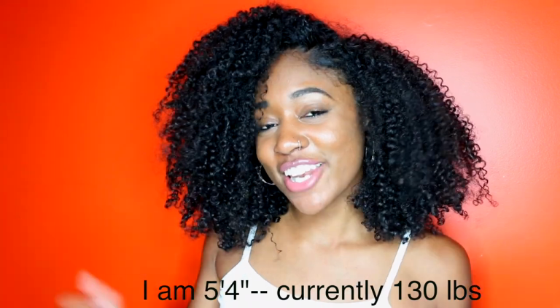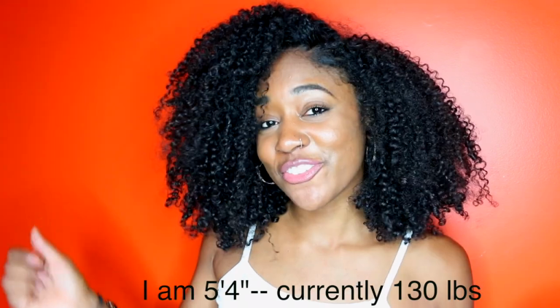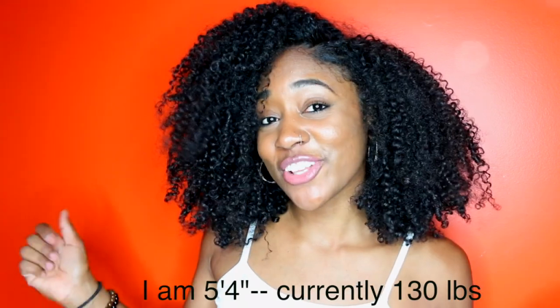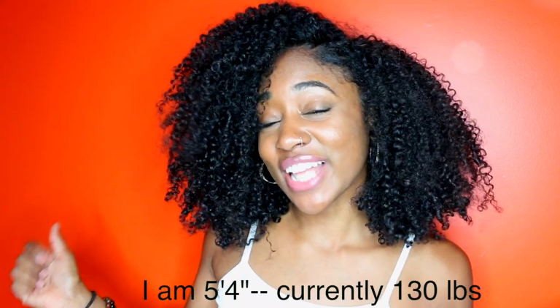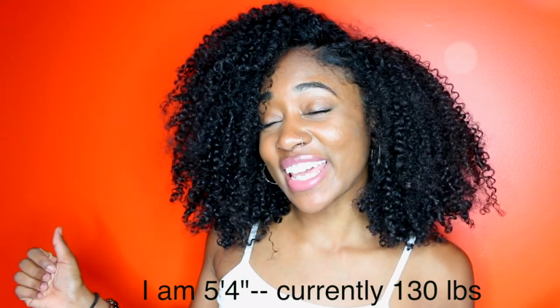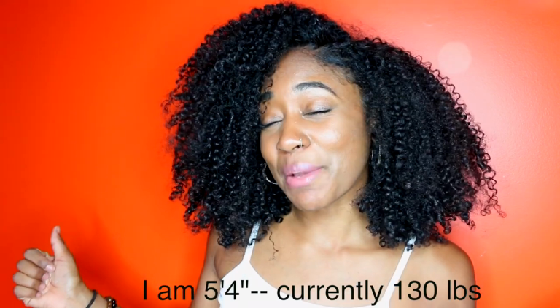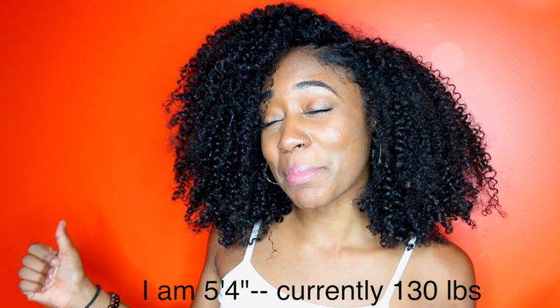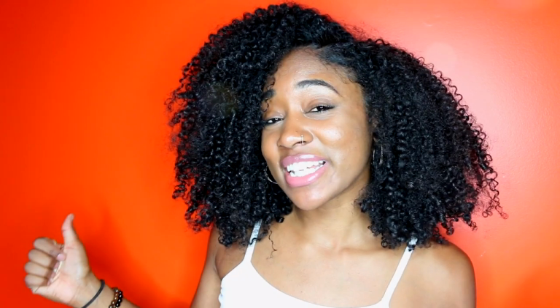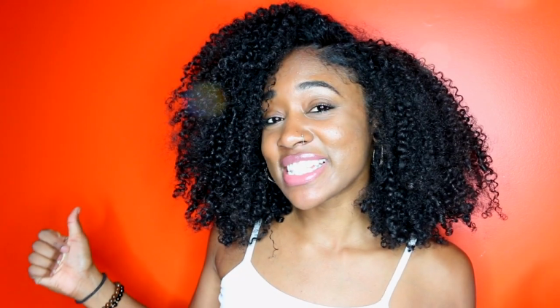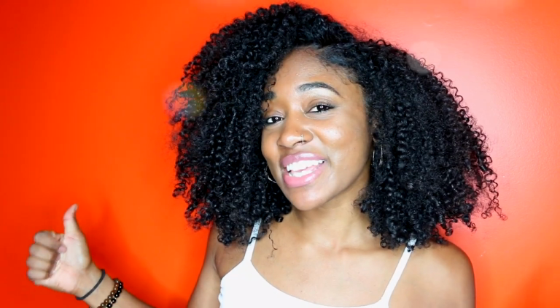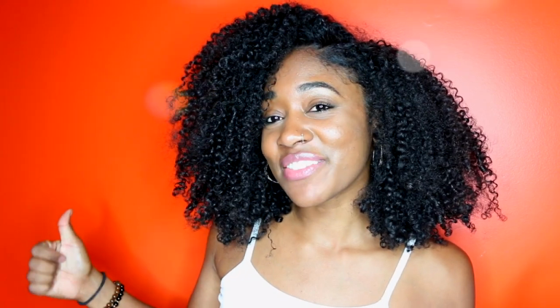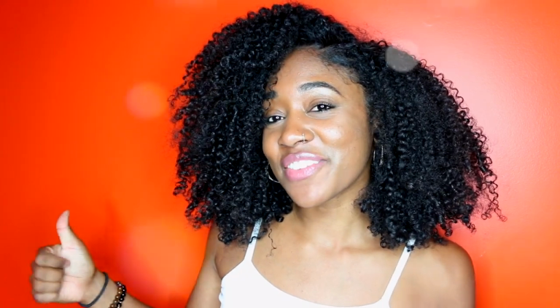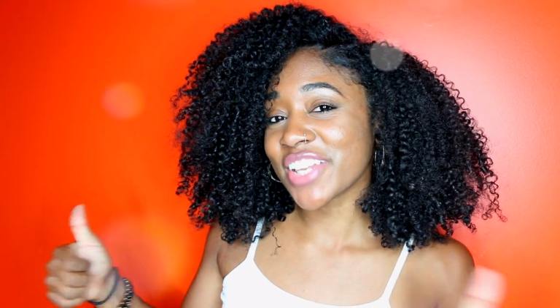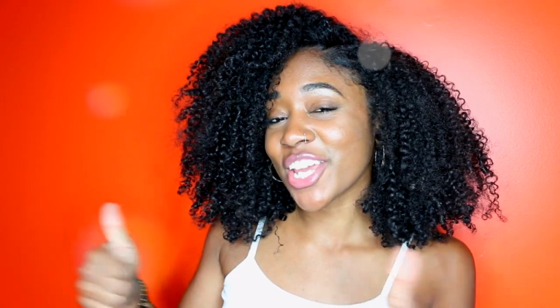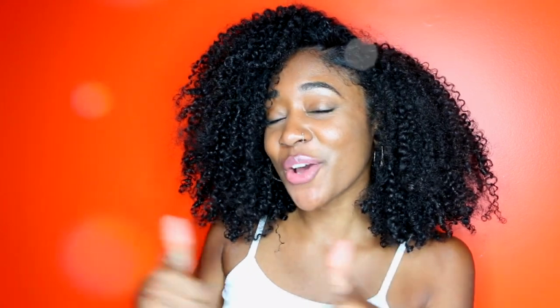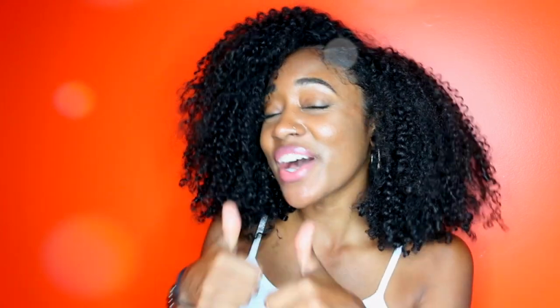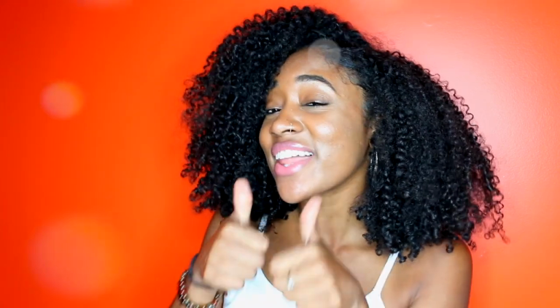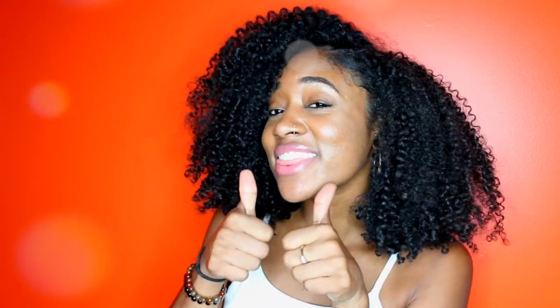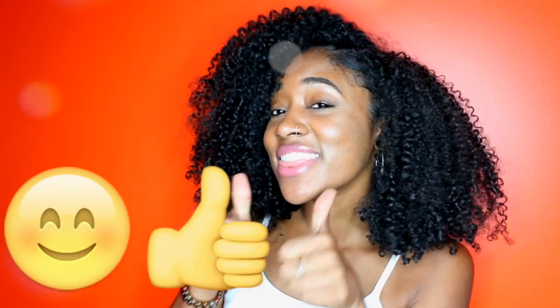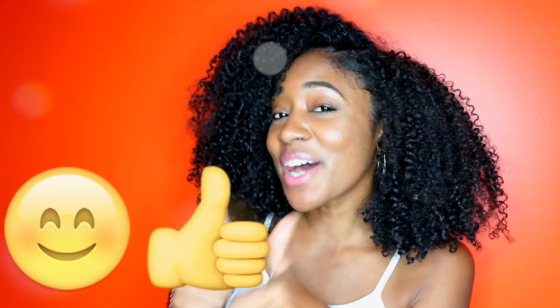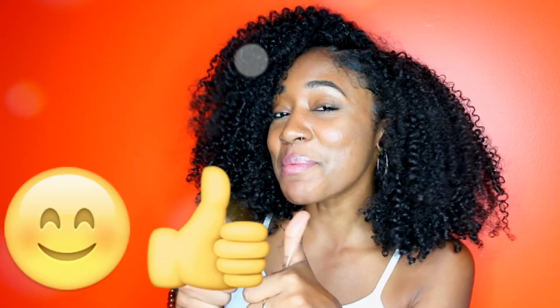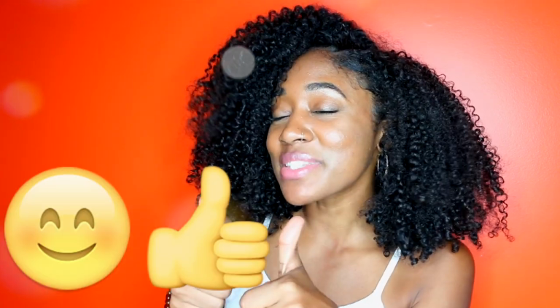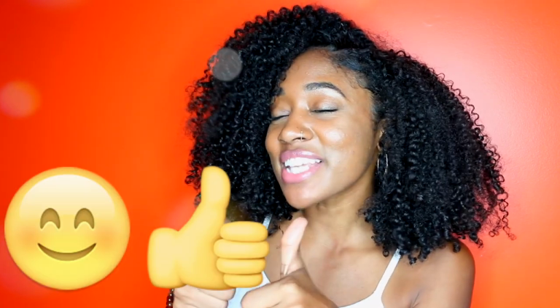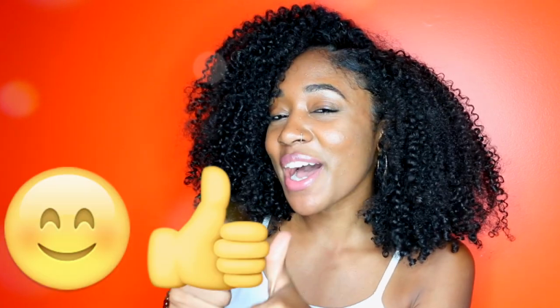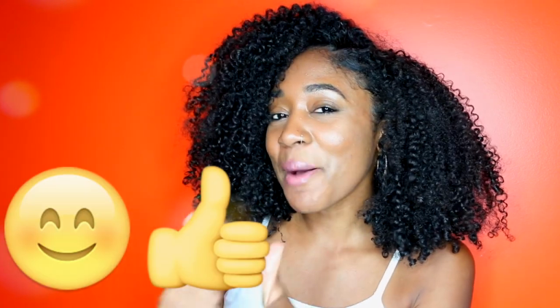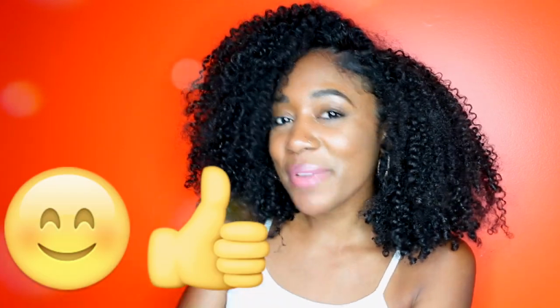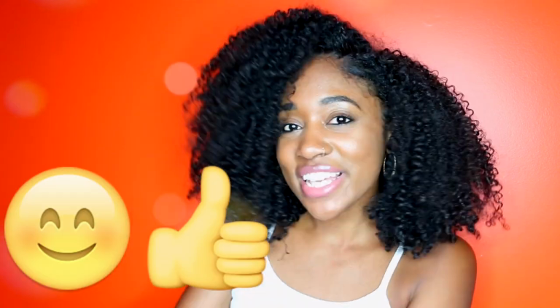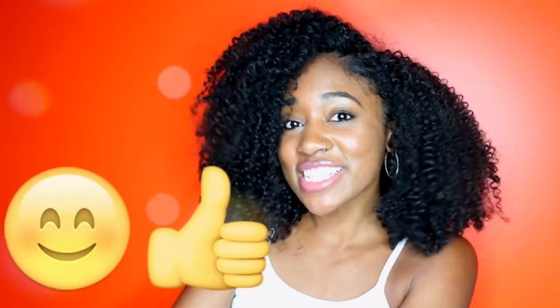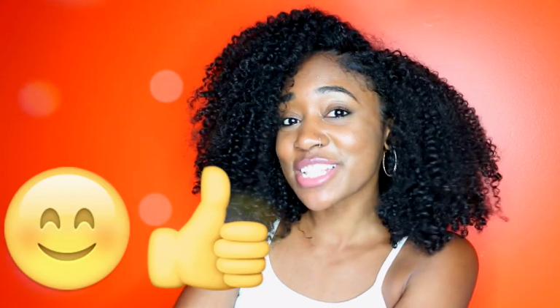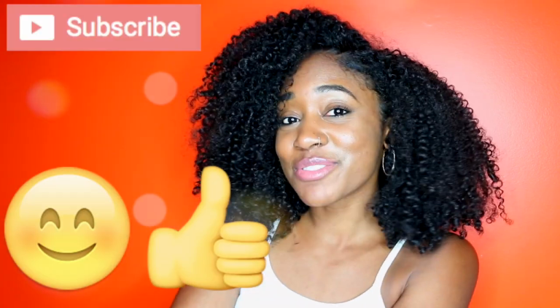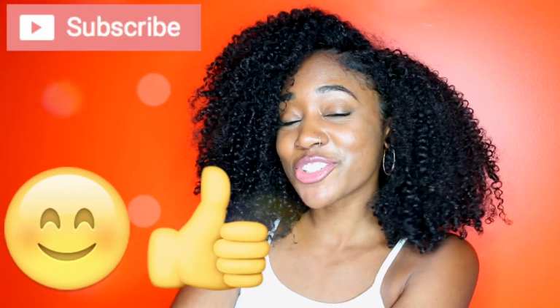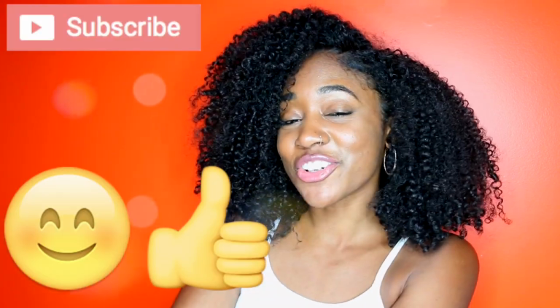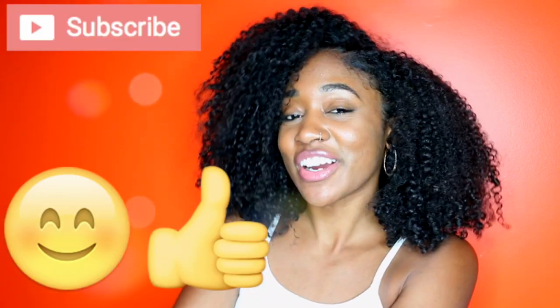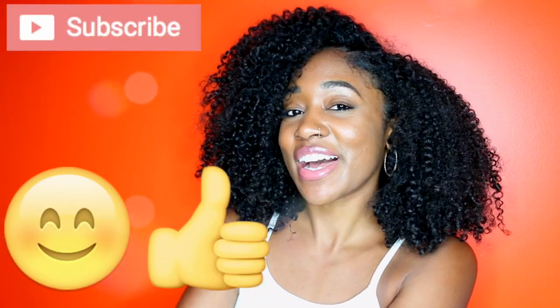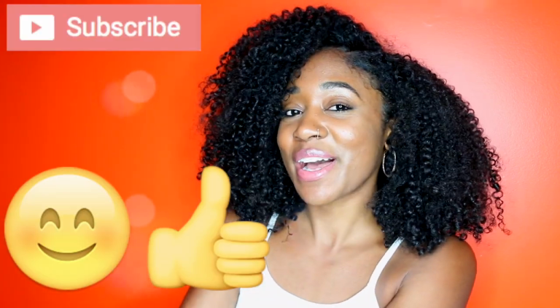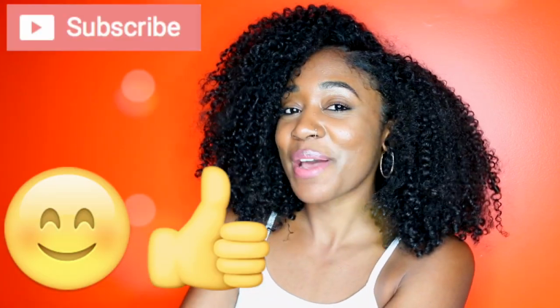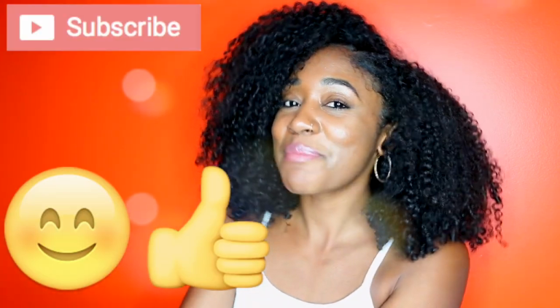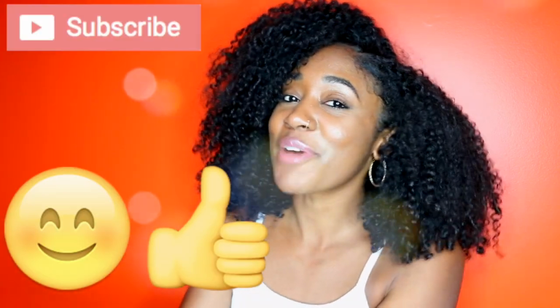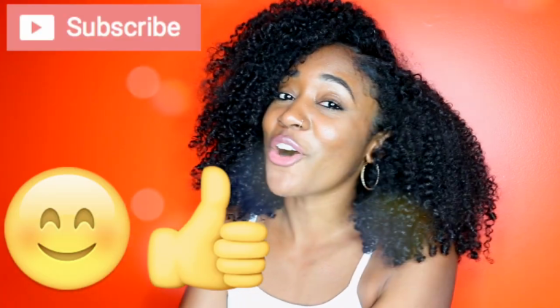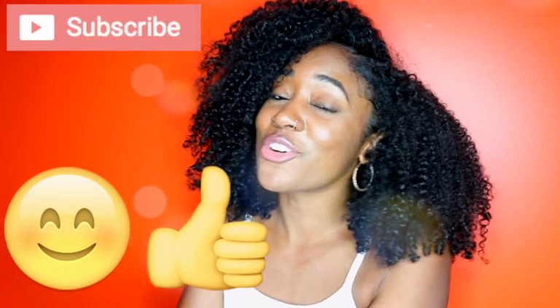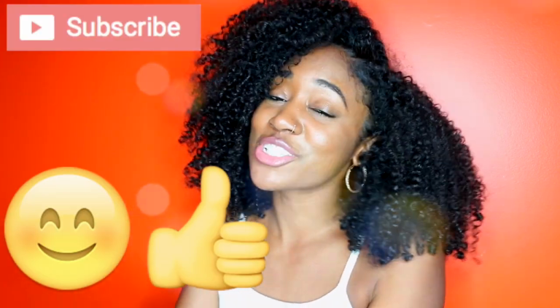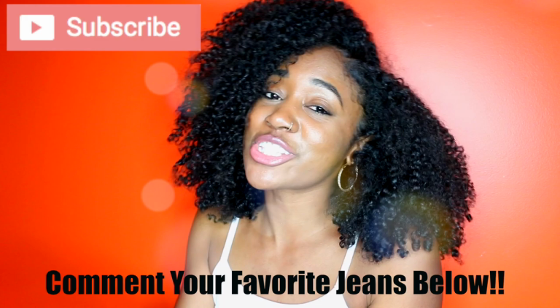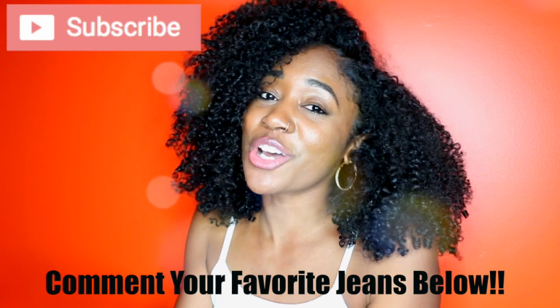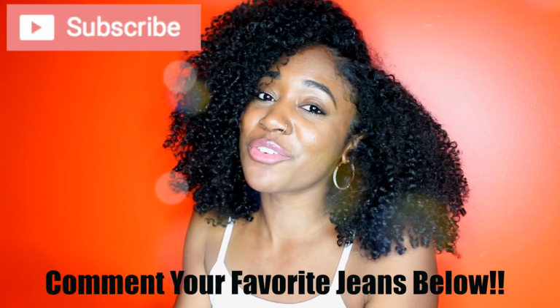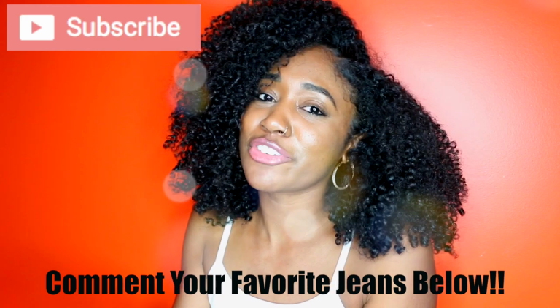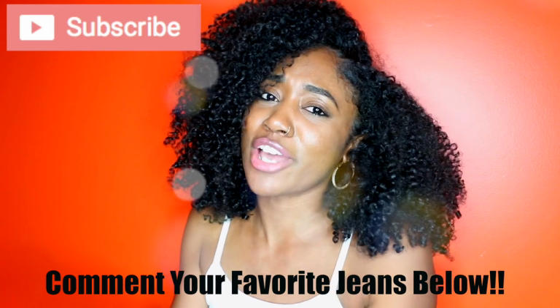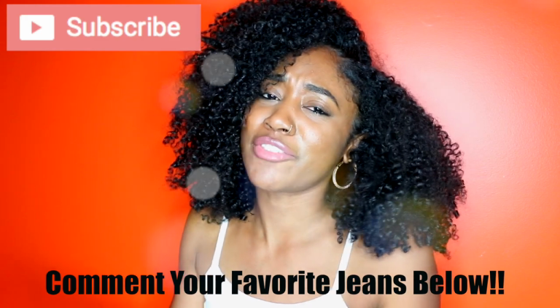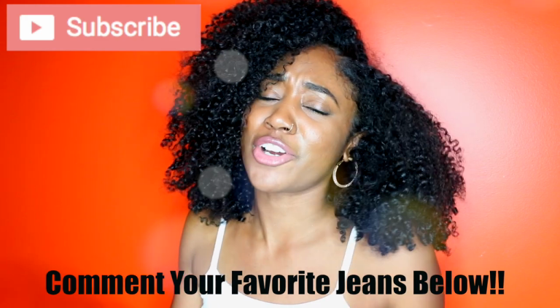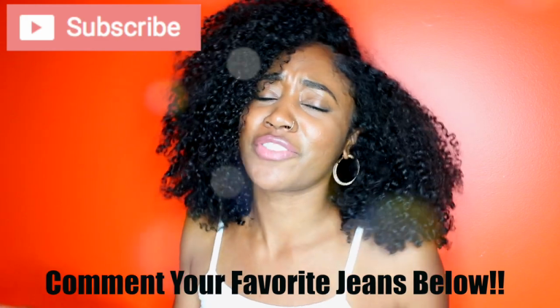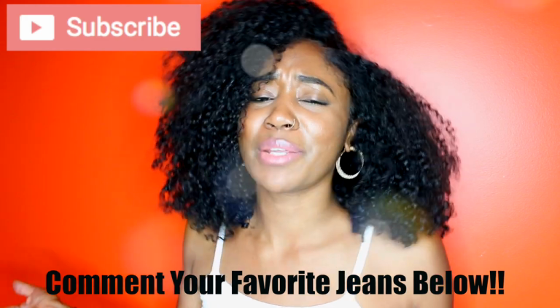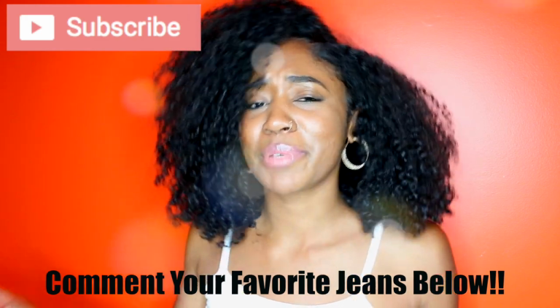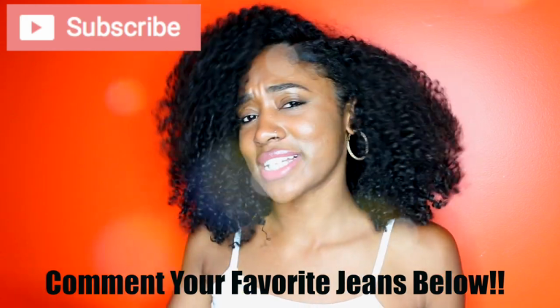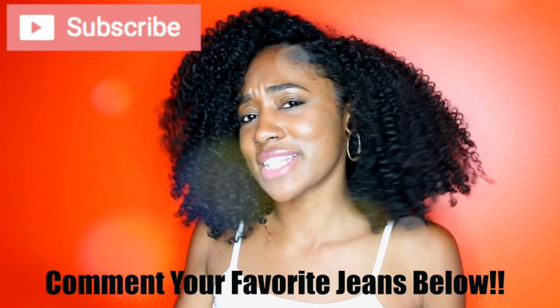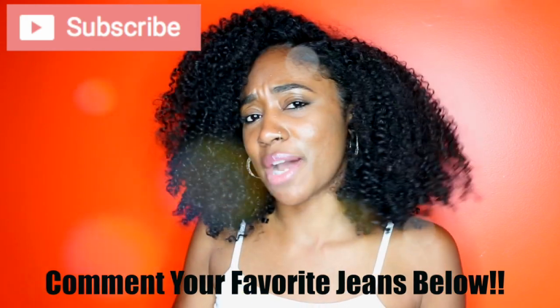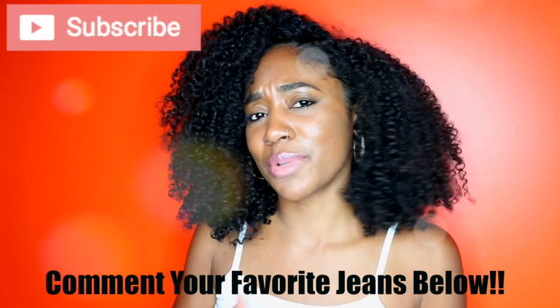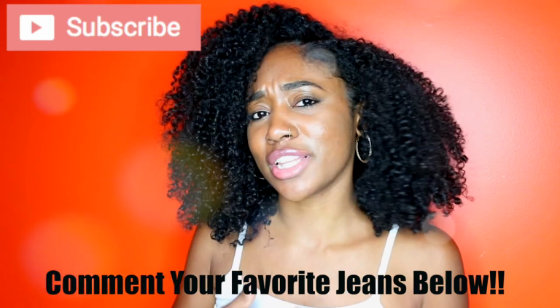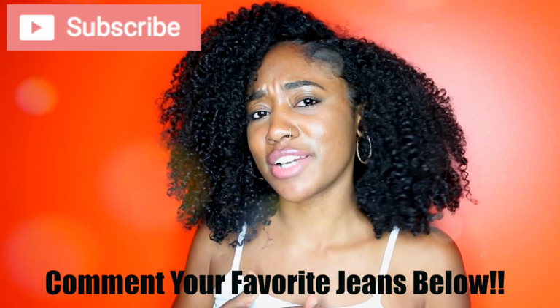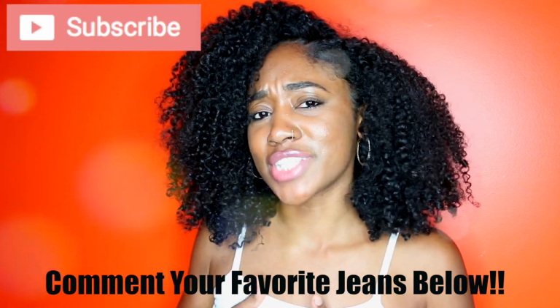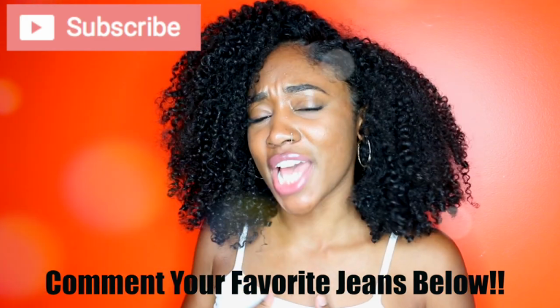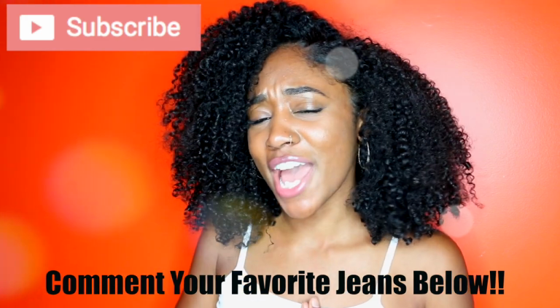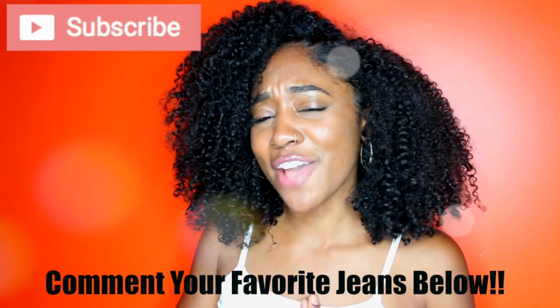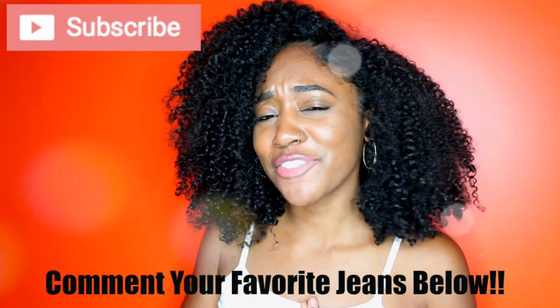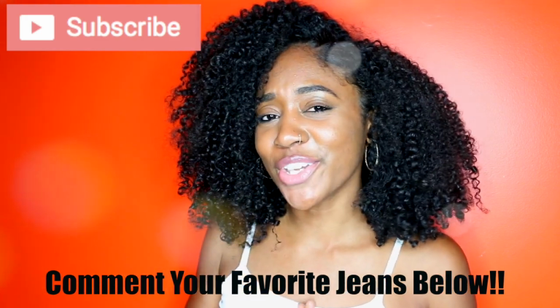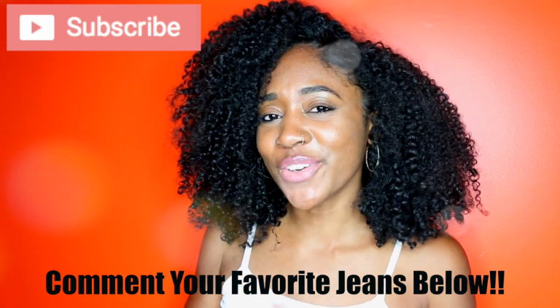If you like it, please give the video a thumbs up and subscribe if you haven't already, because I would love to have you. I hope you guys enjoy.